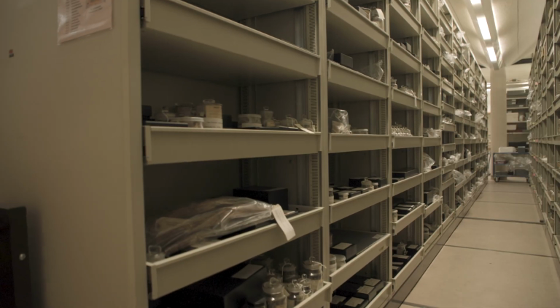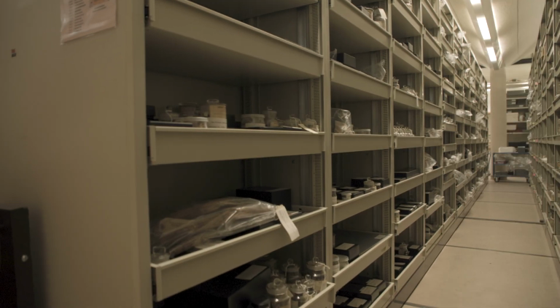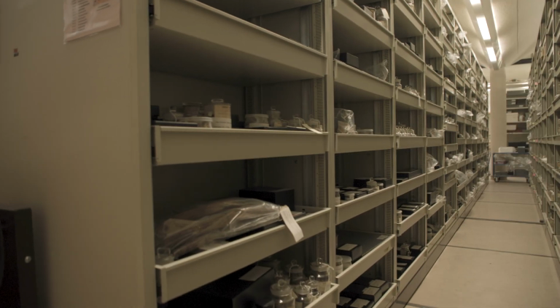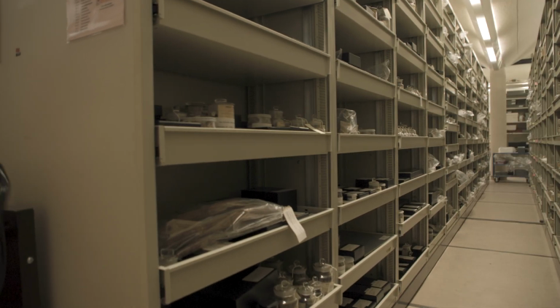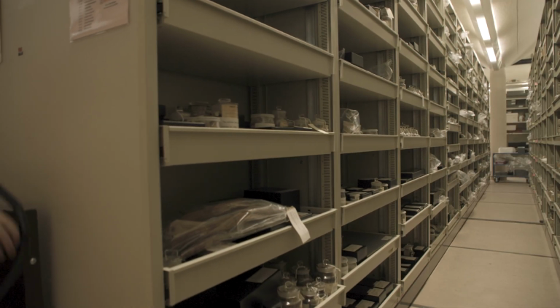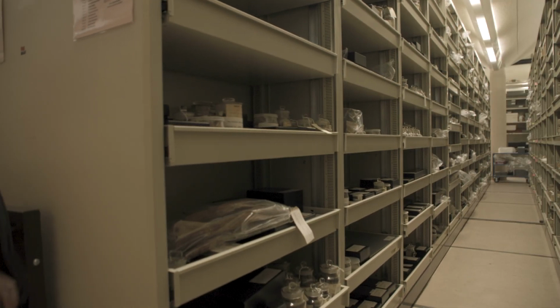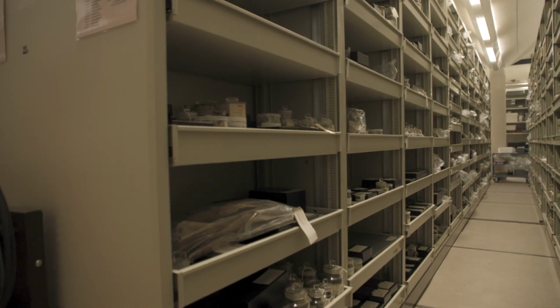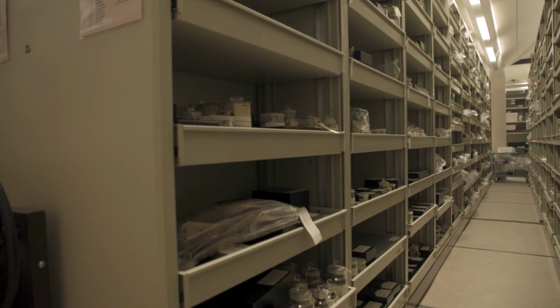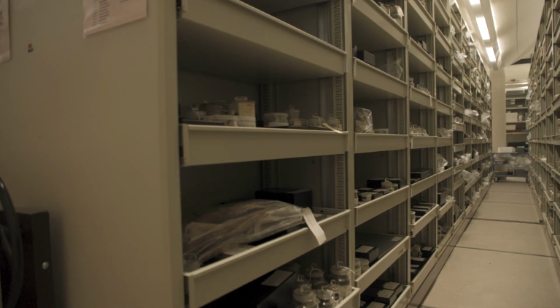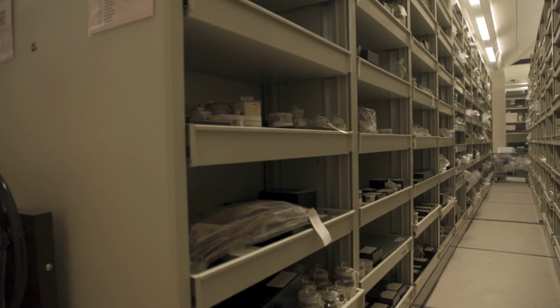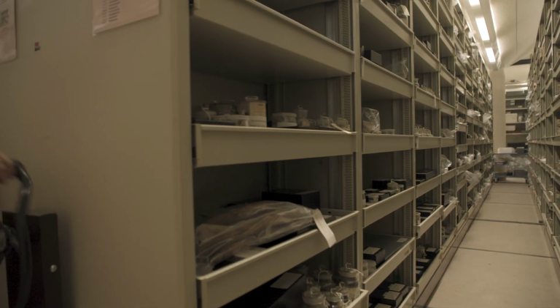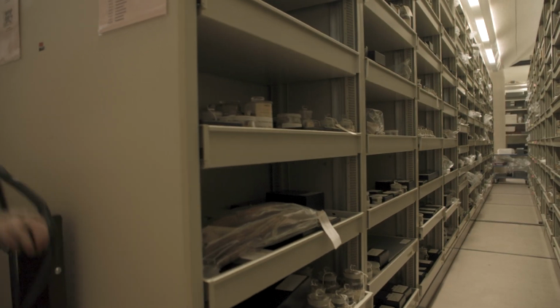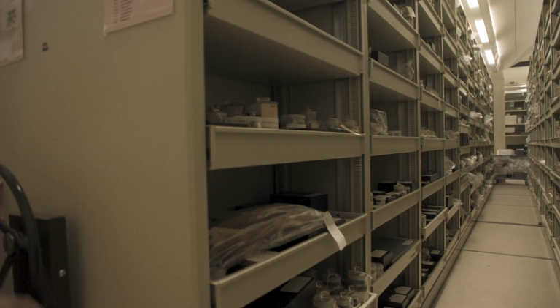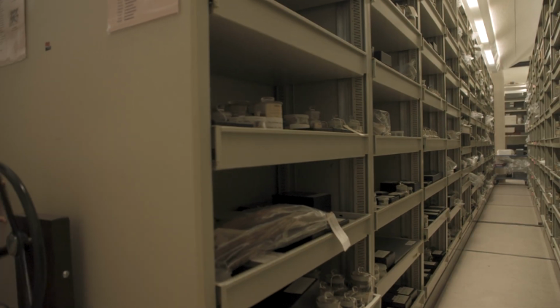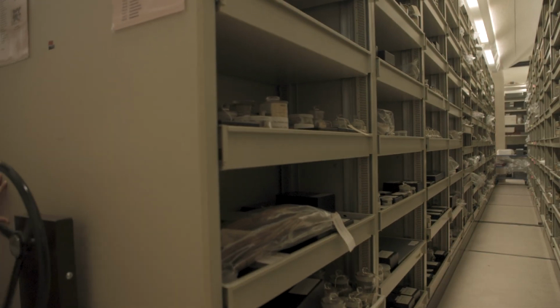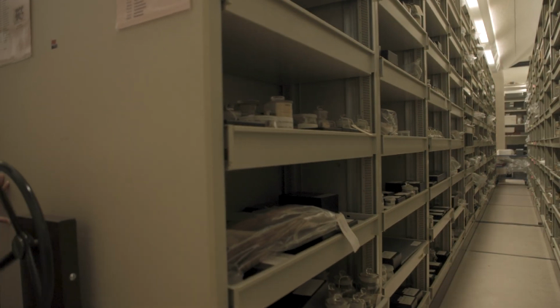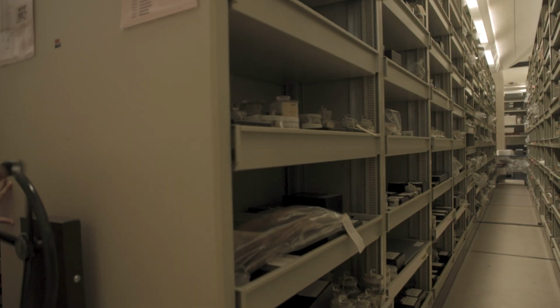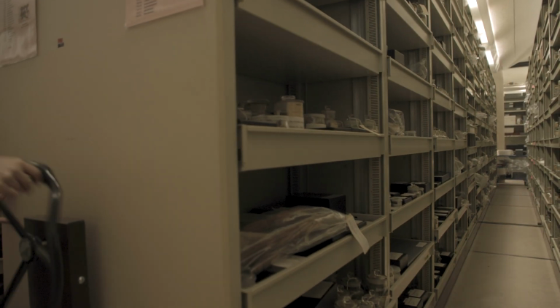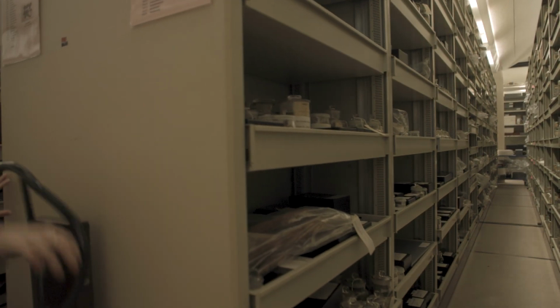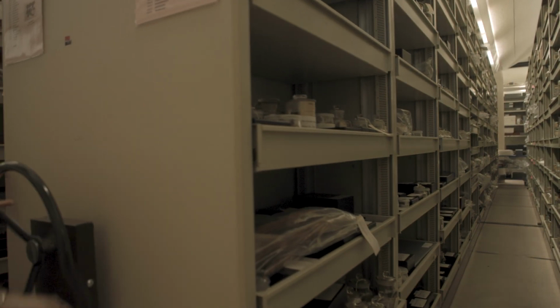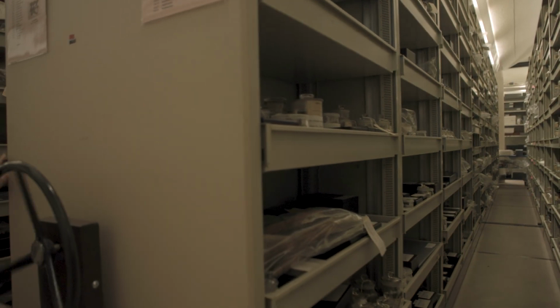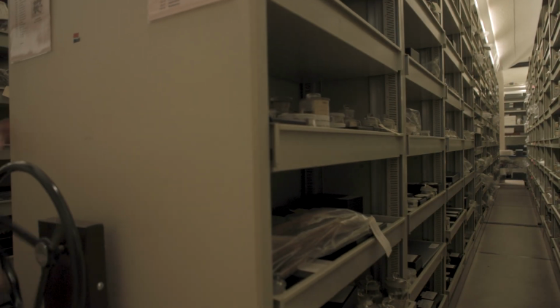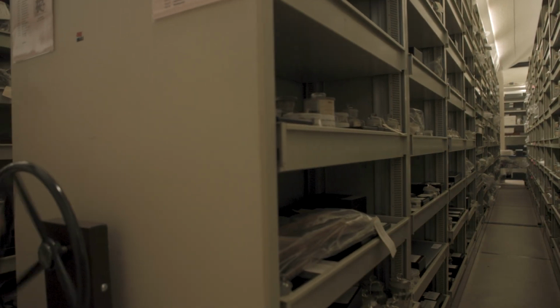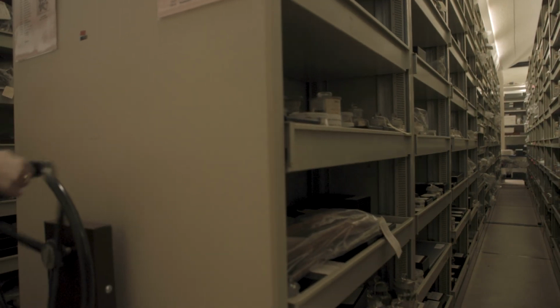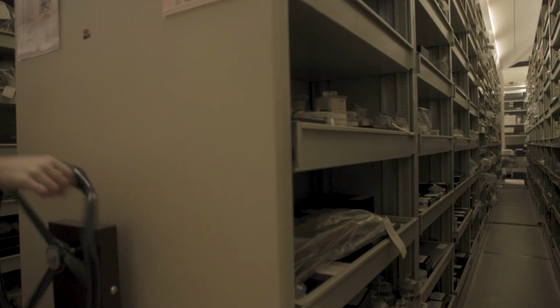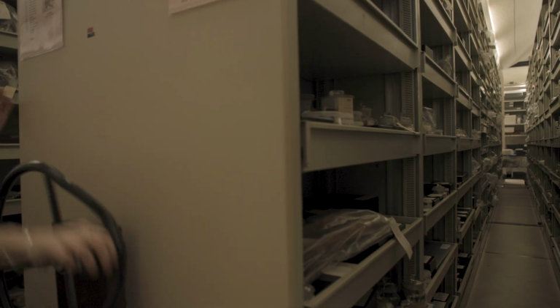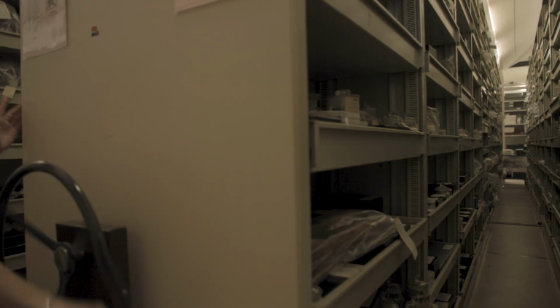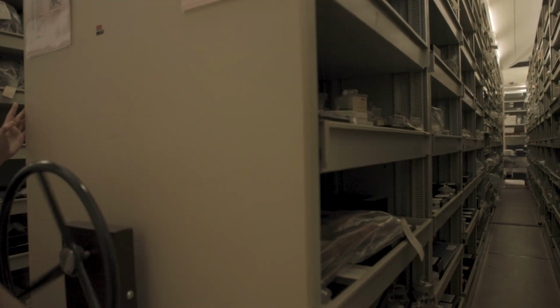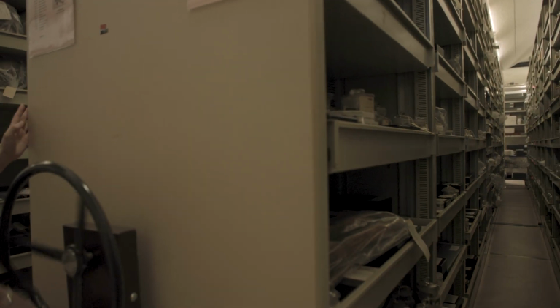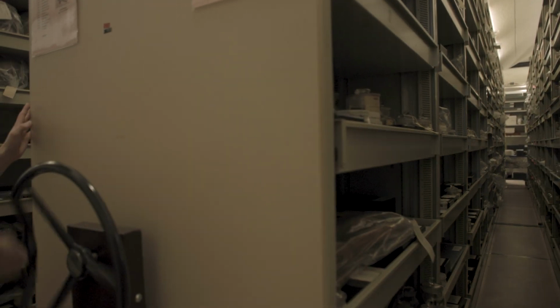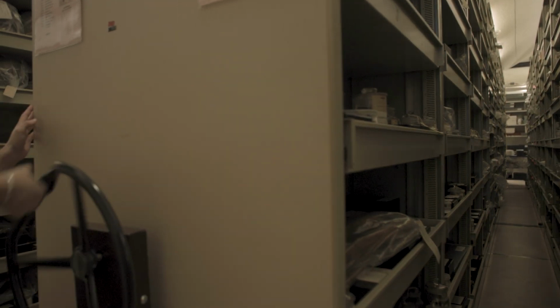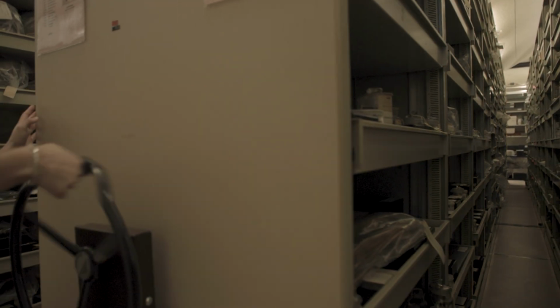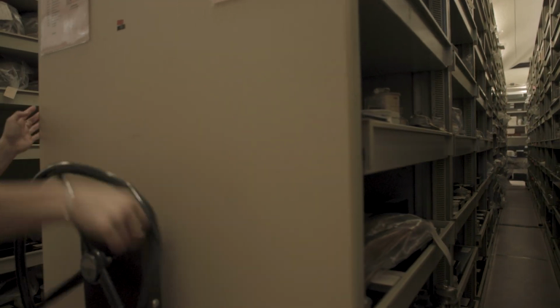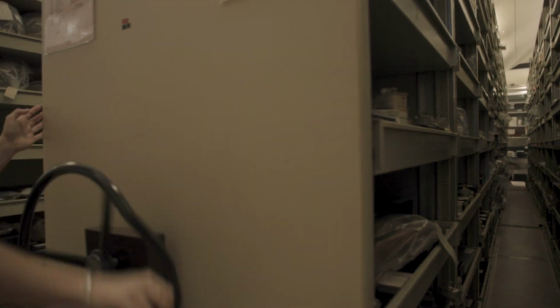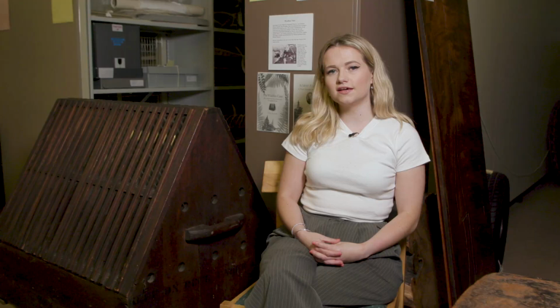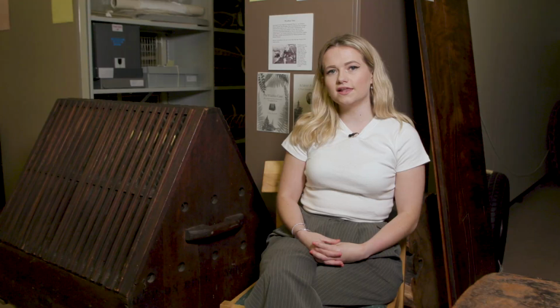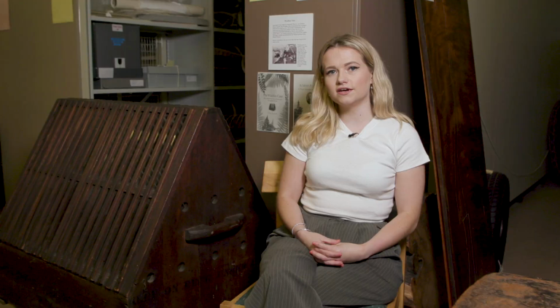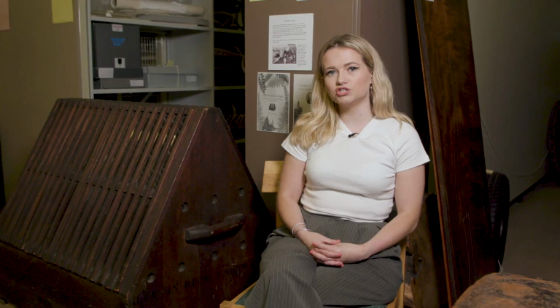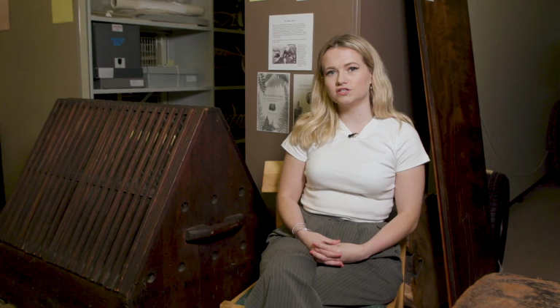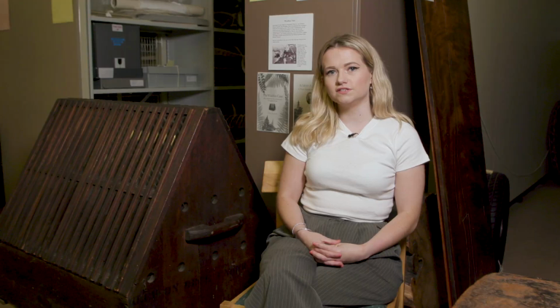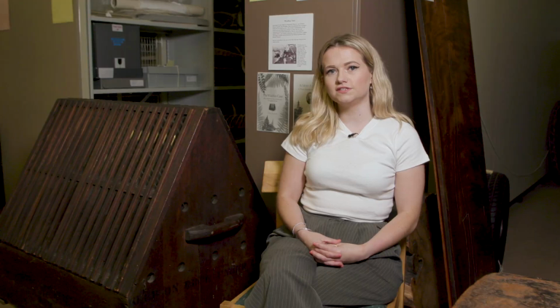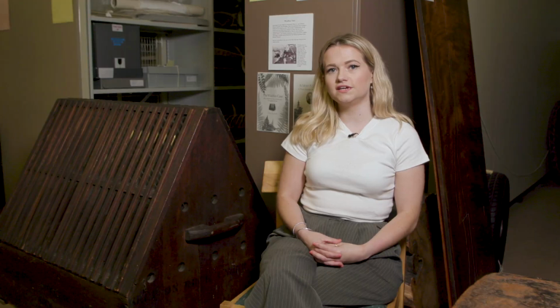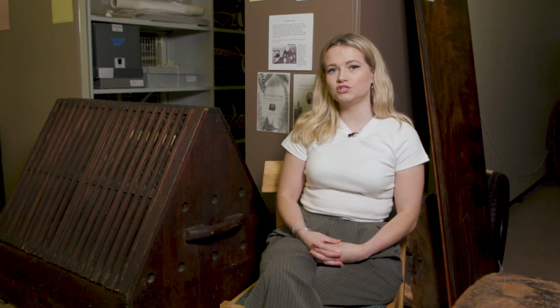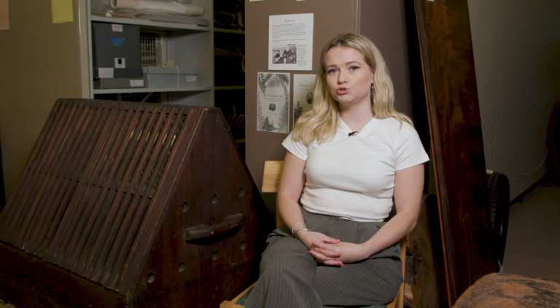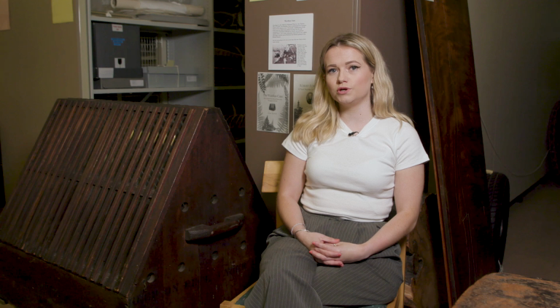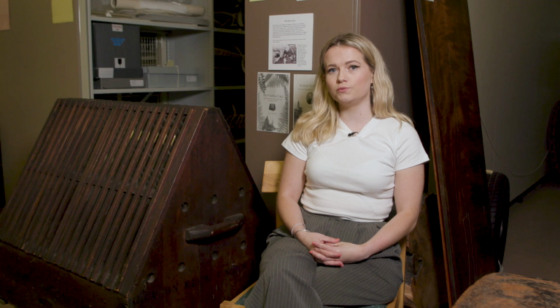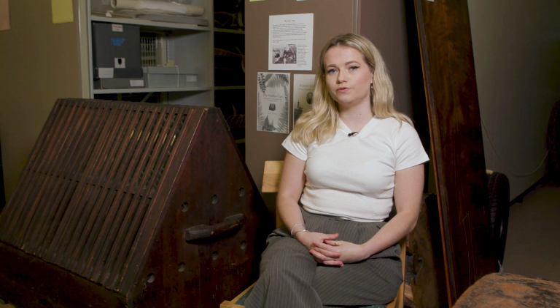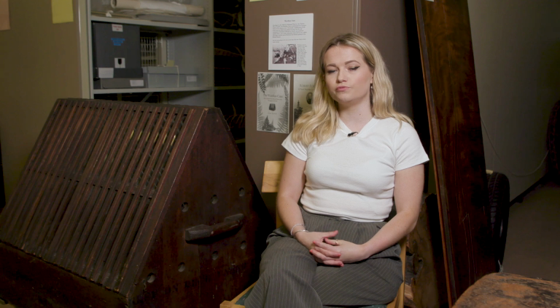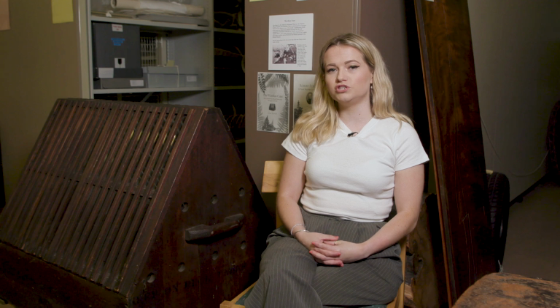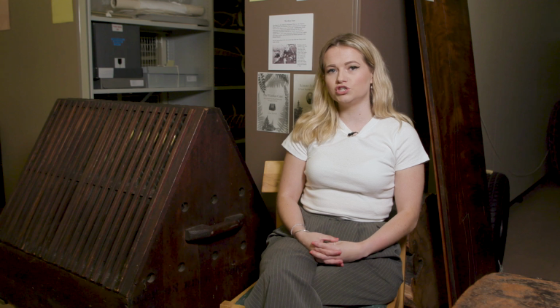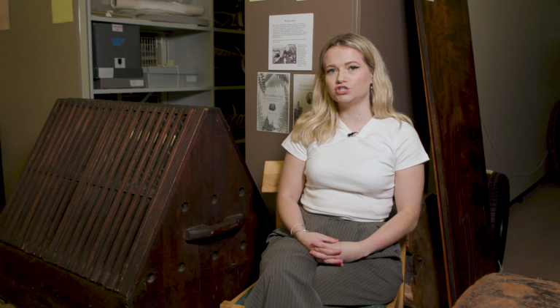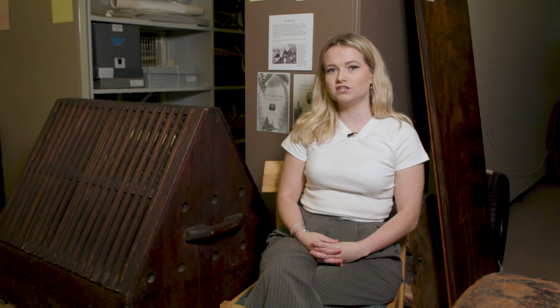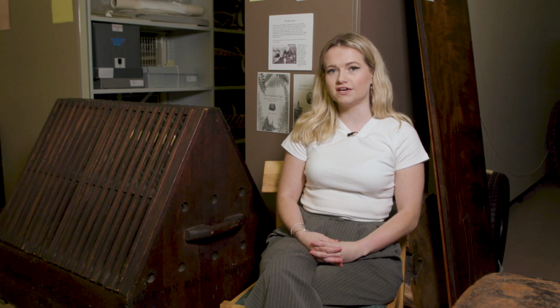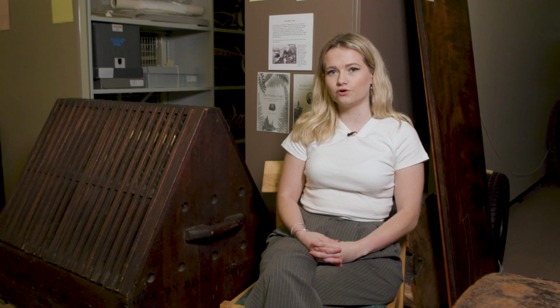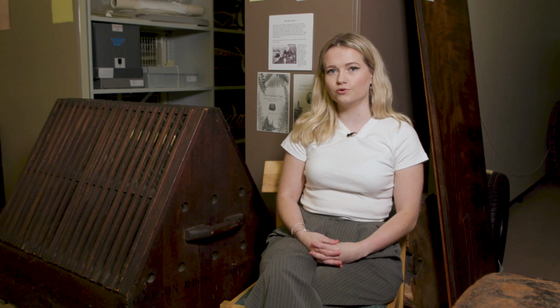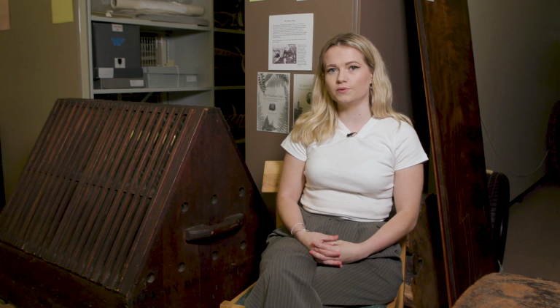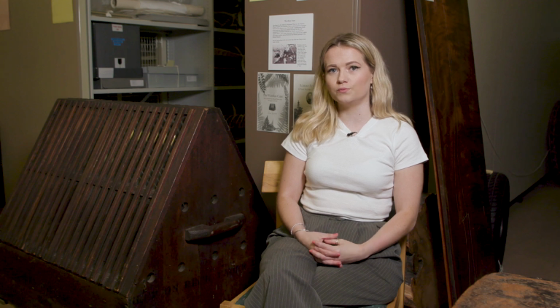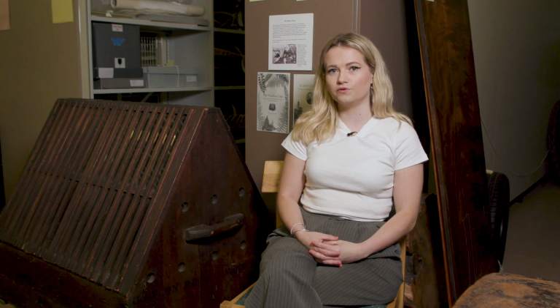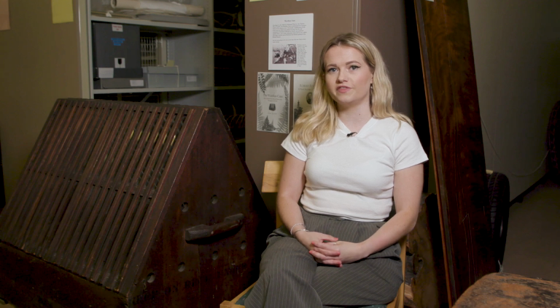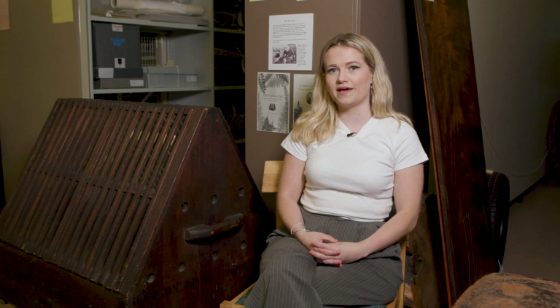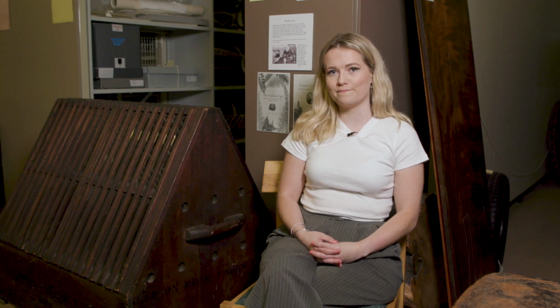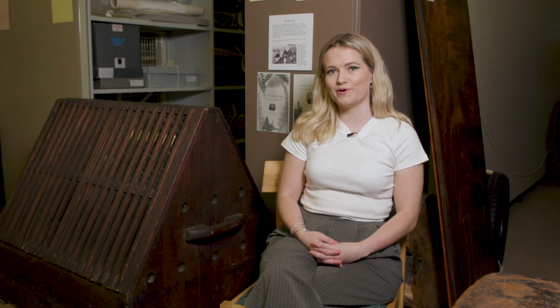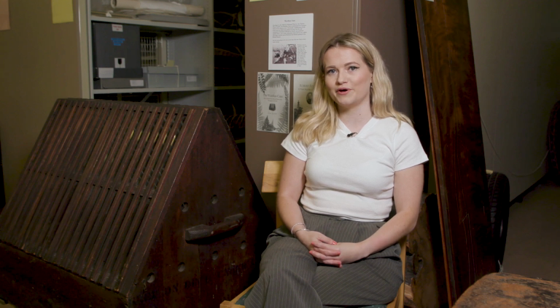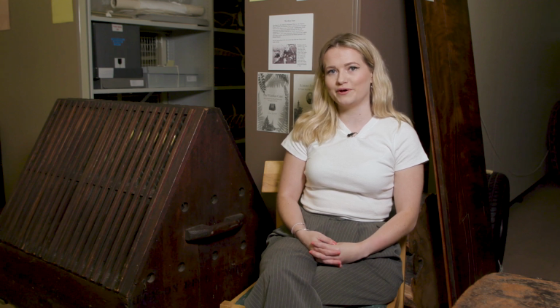Kew is currently in the middle of a journey looking at its language, practices, collections, and history with British entanglement with the empire.